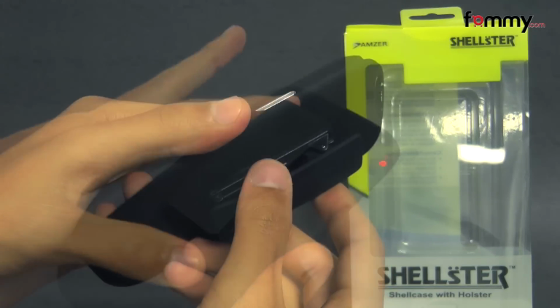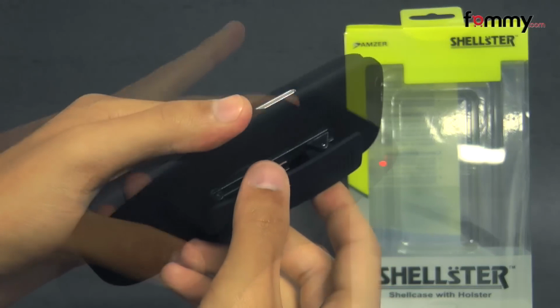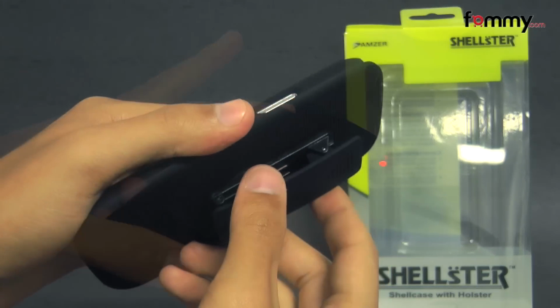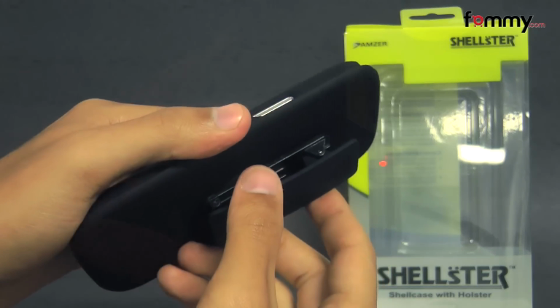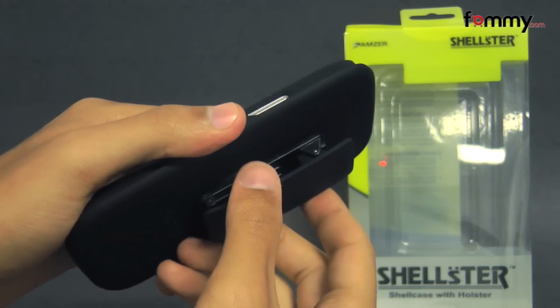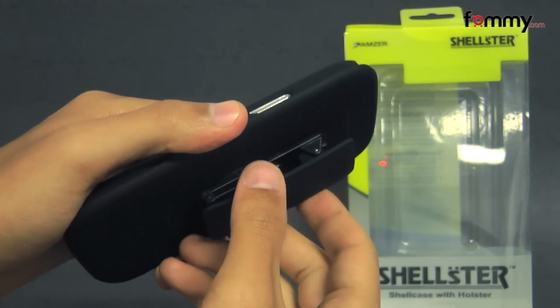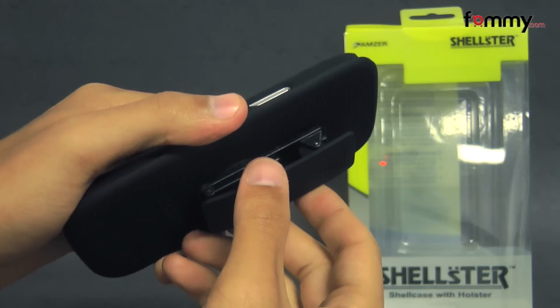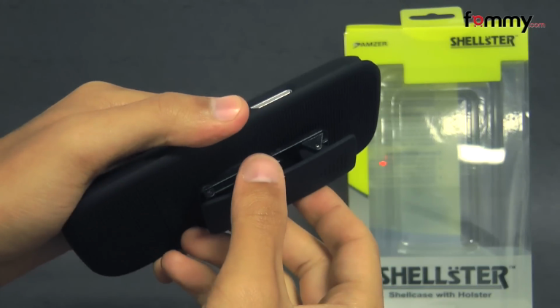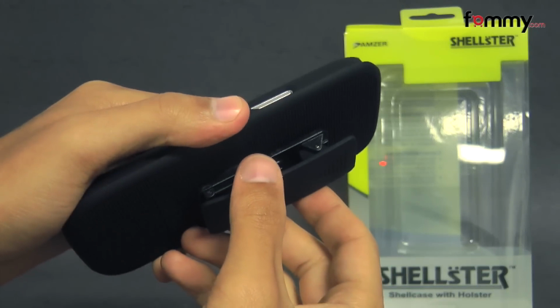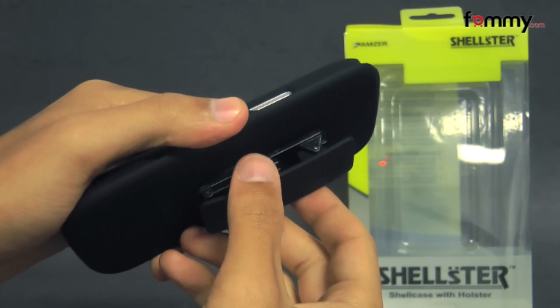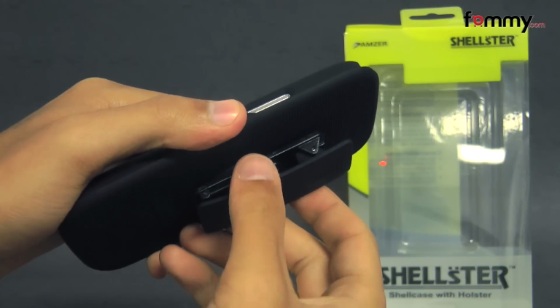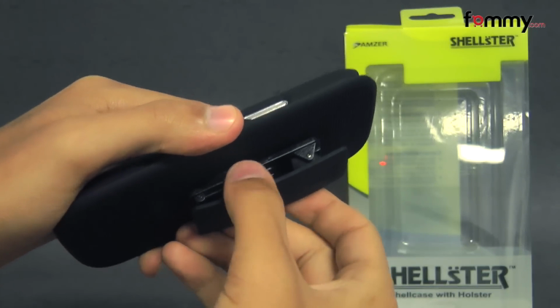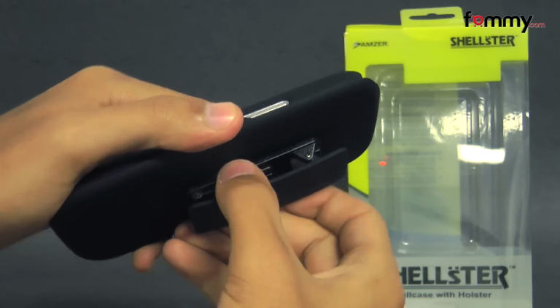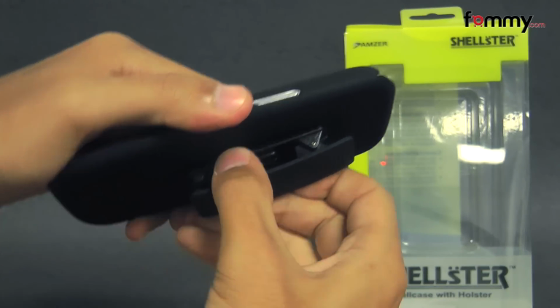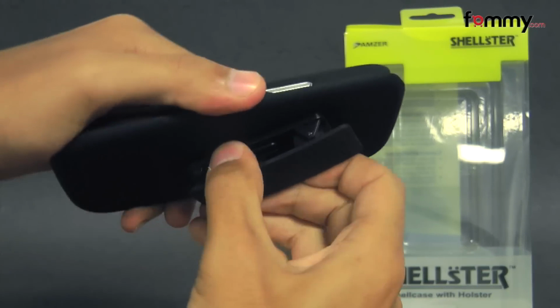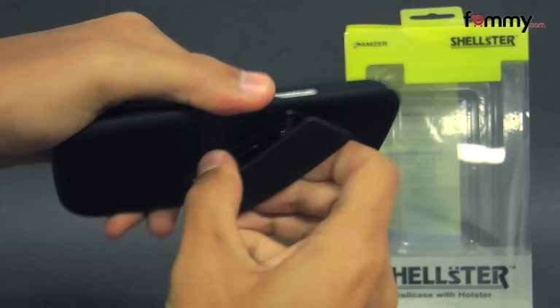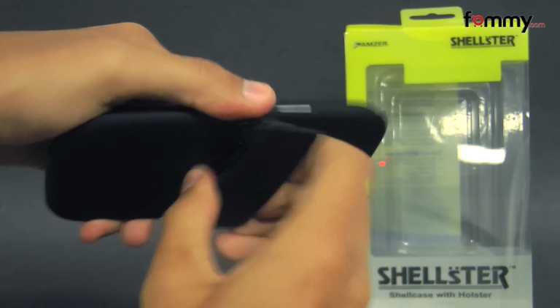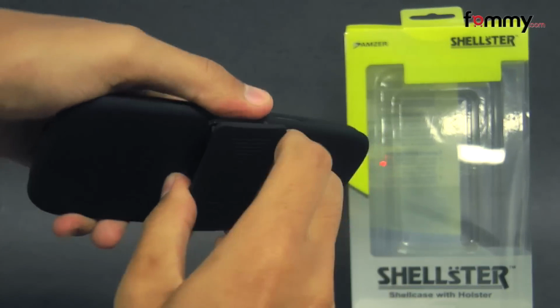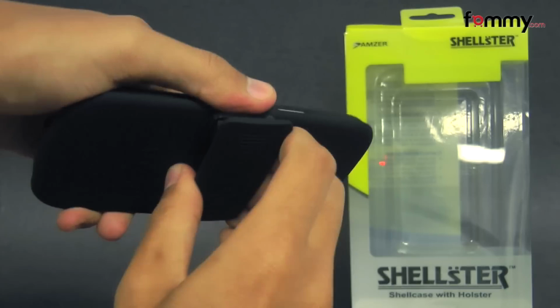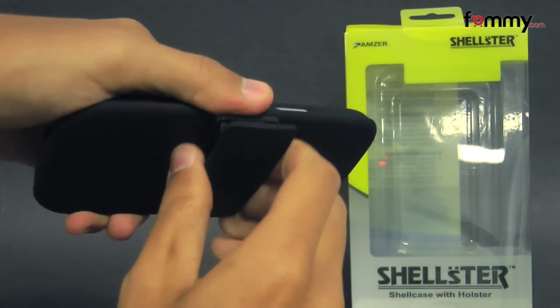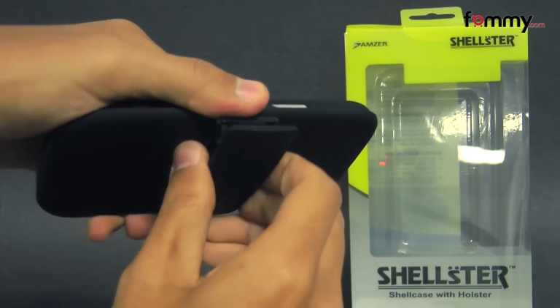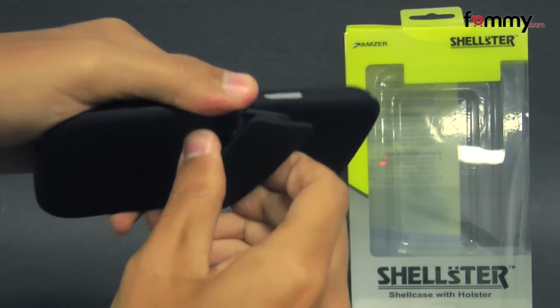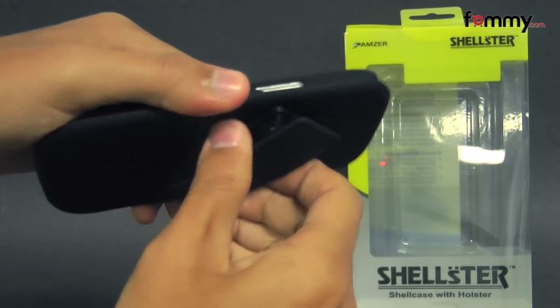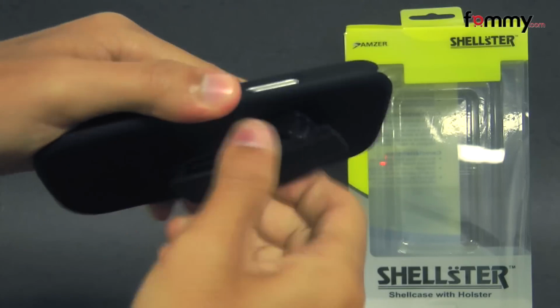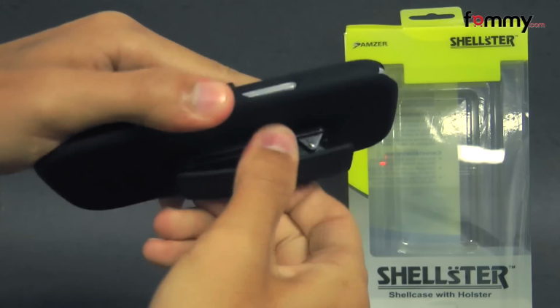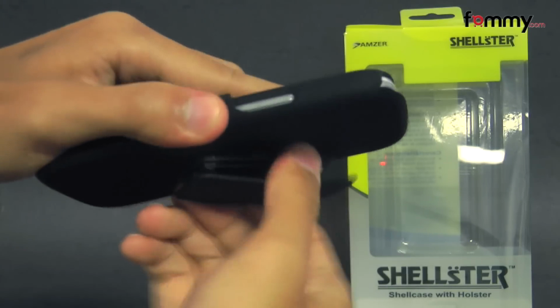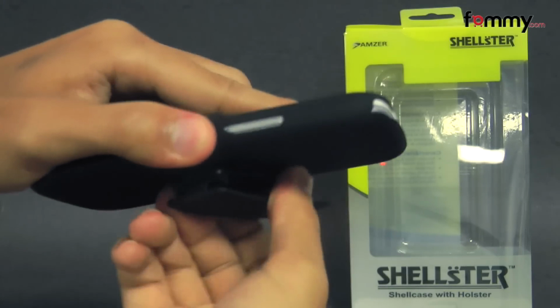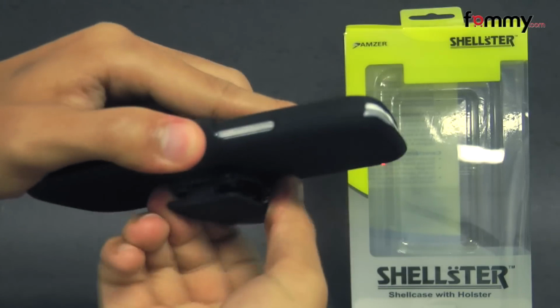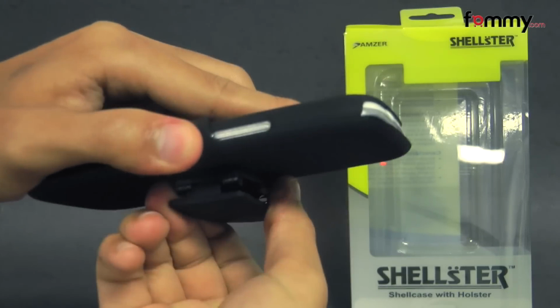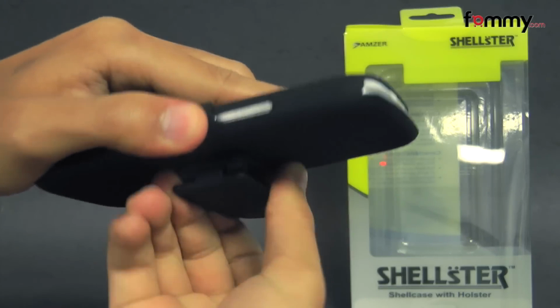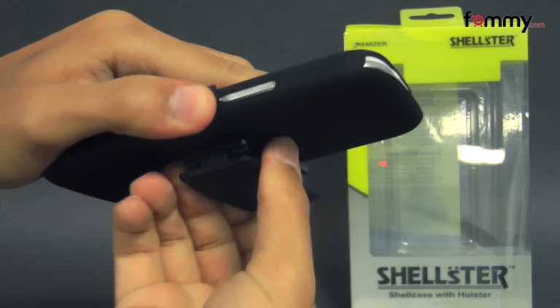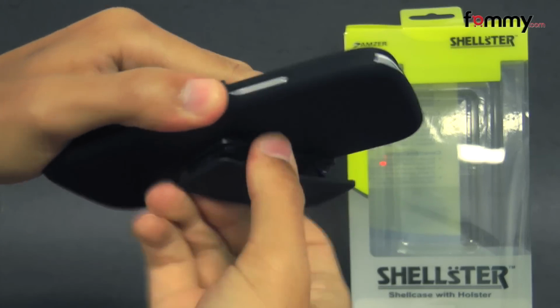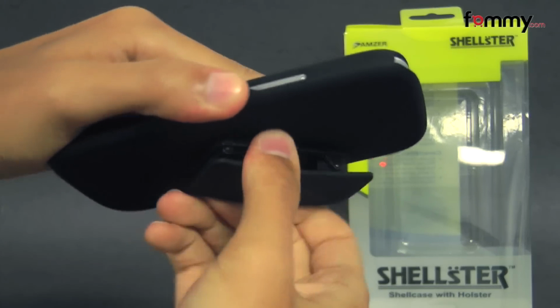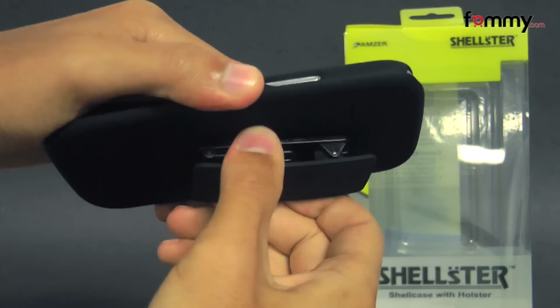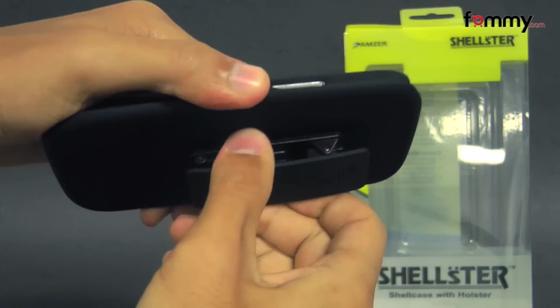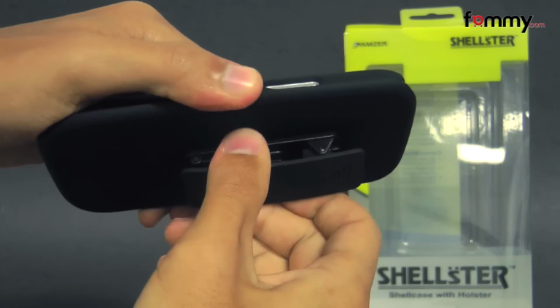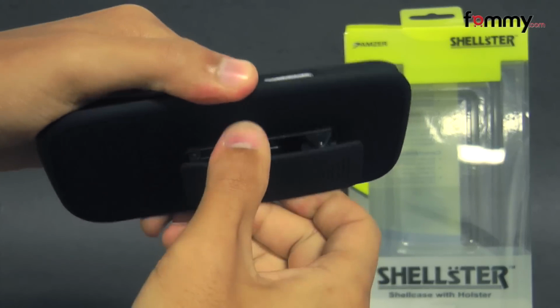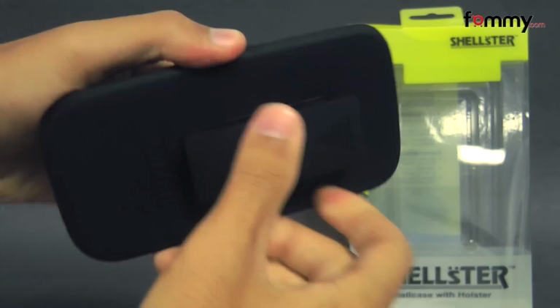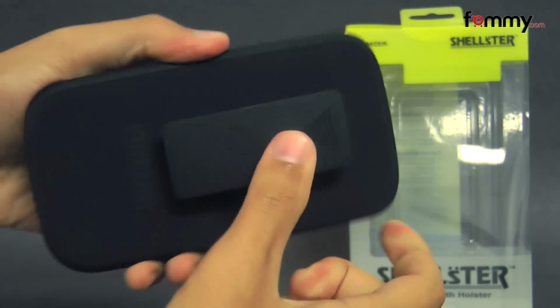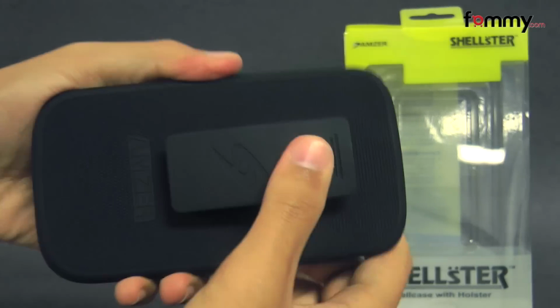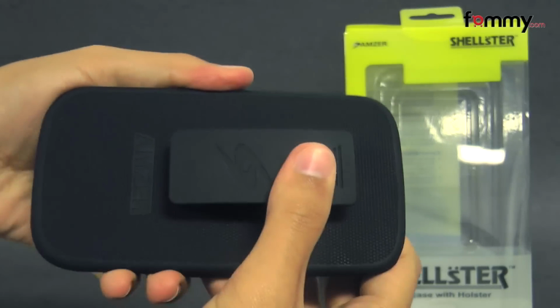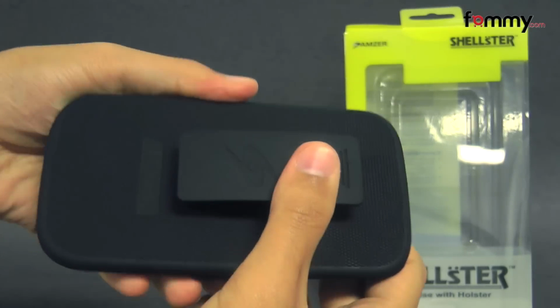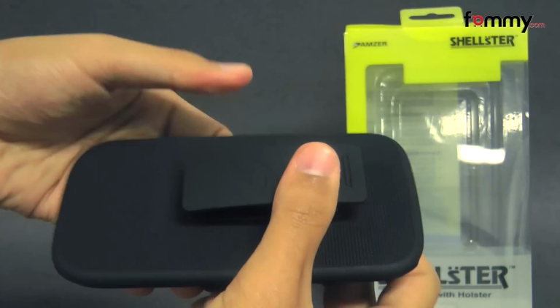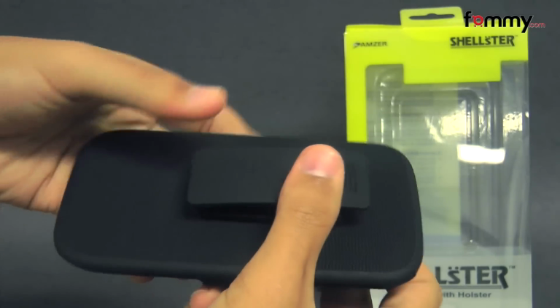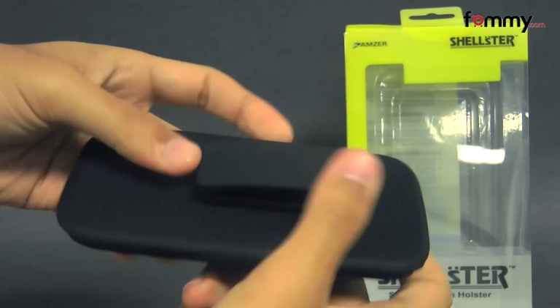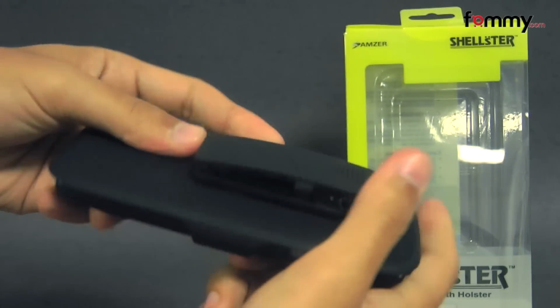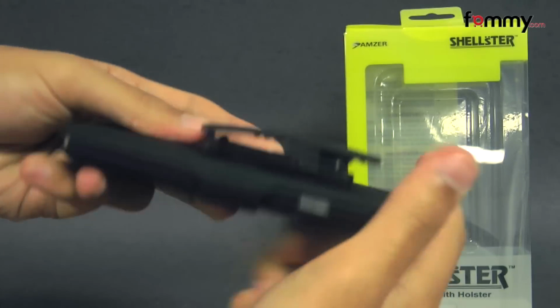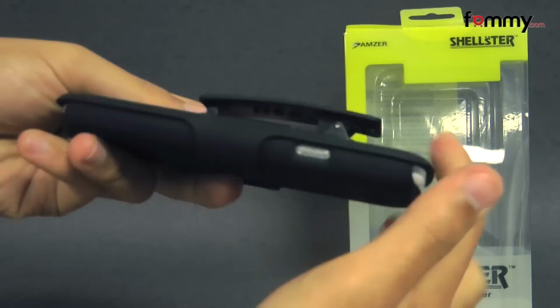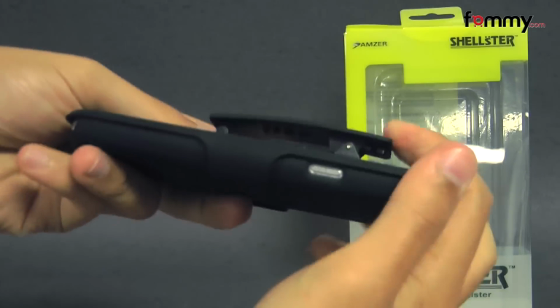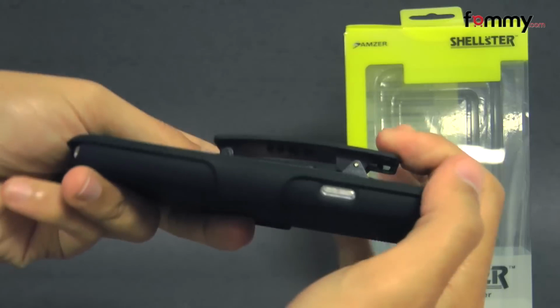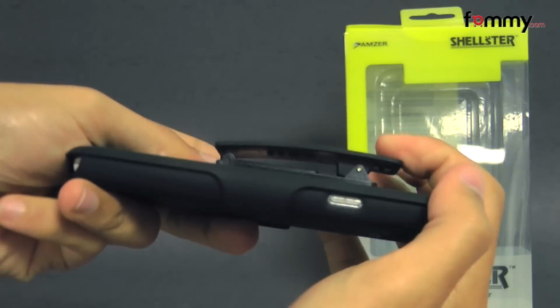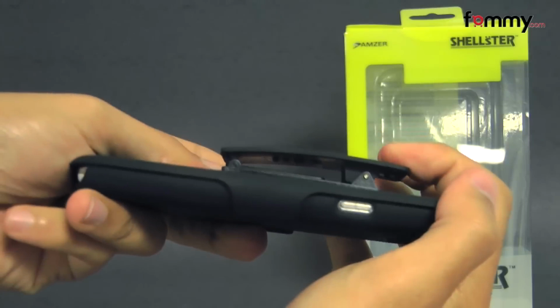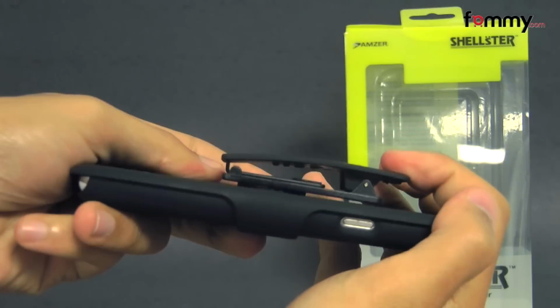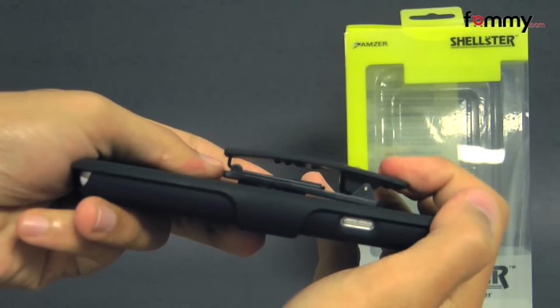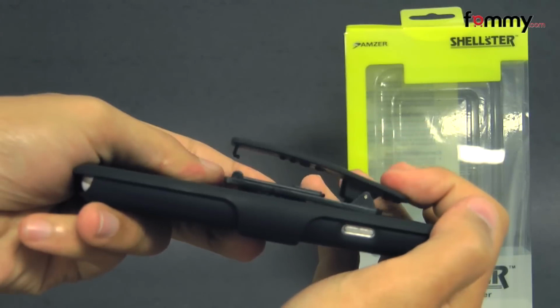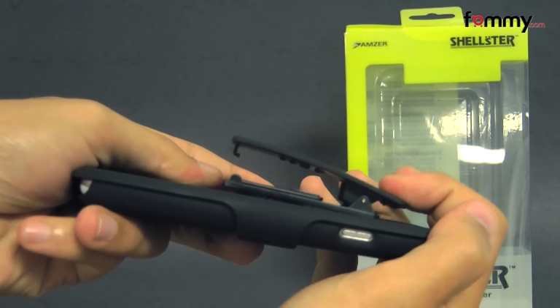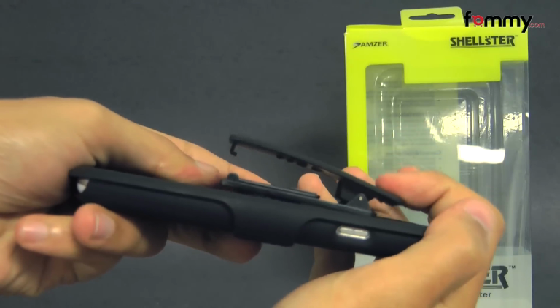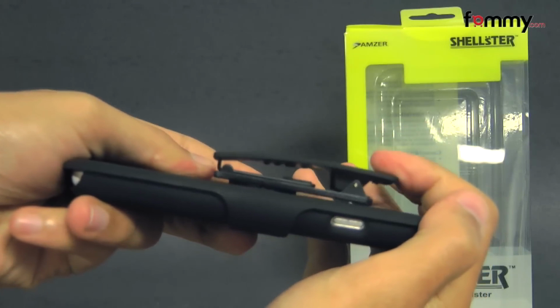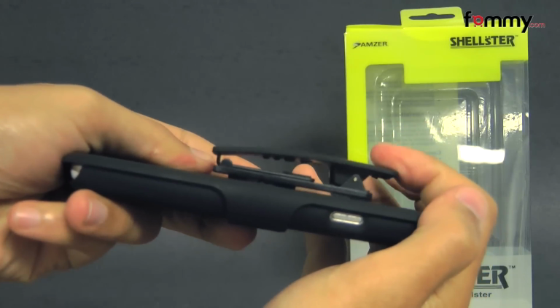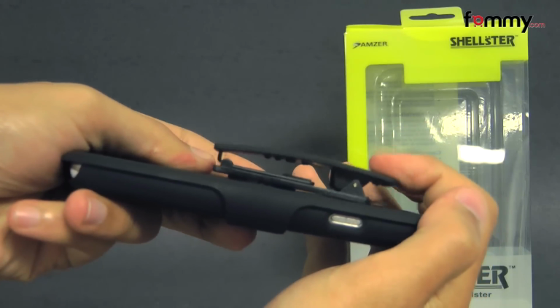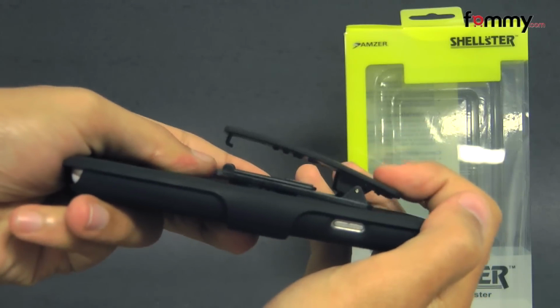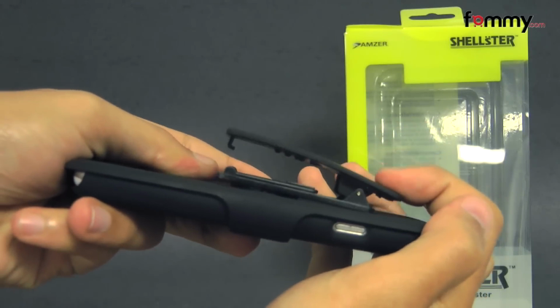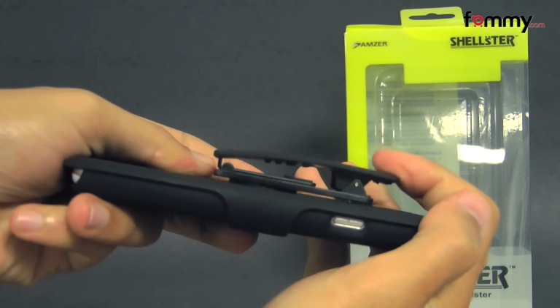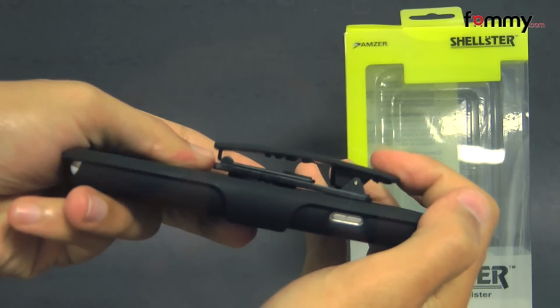It also has a belt clip on the back, which you can rotate 180 degrees to flip onto your belt or your purse.